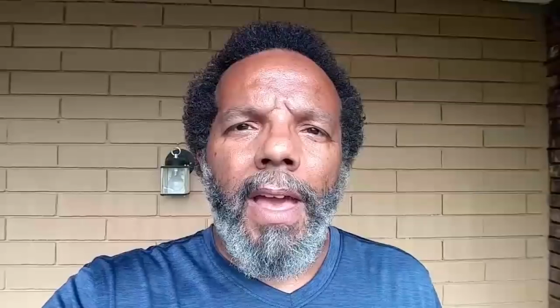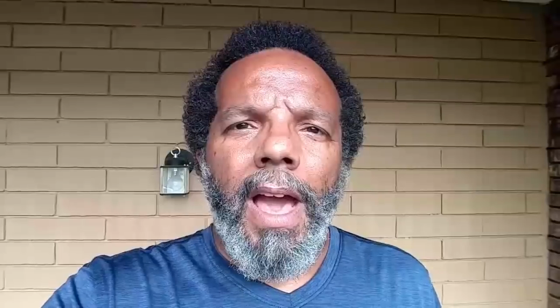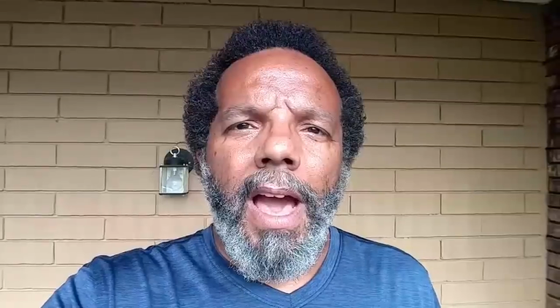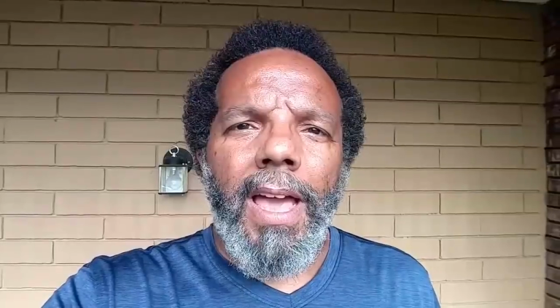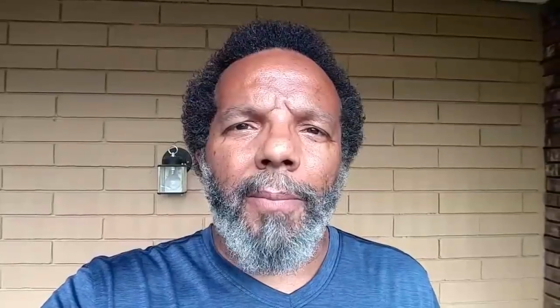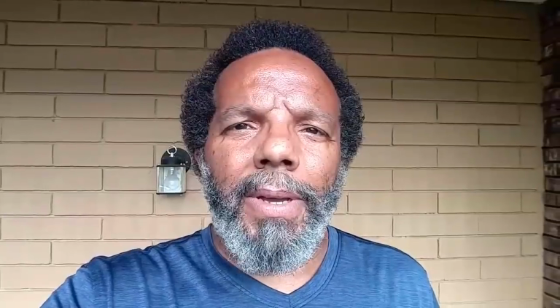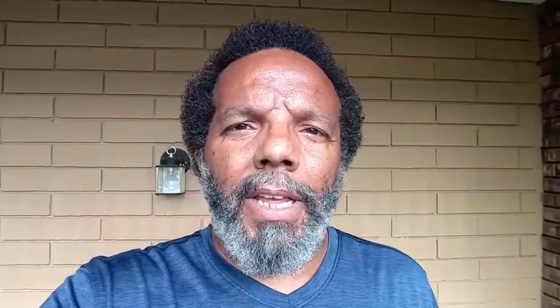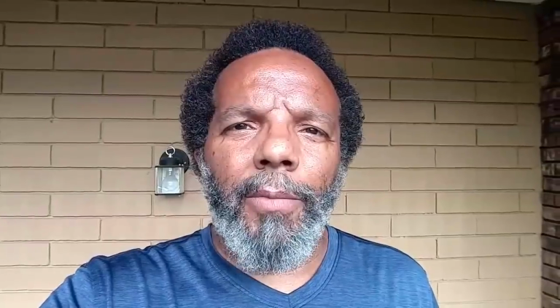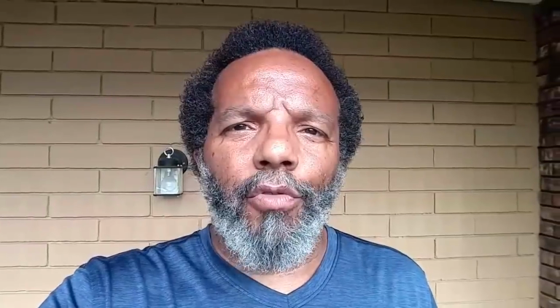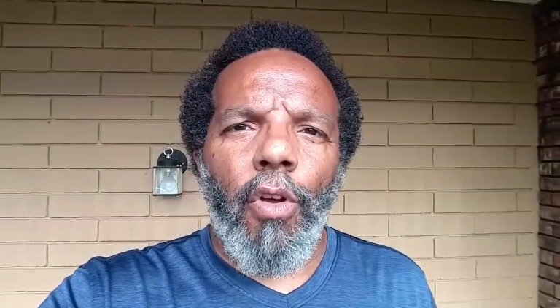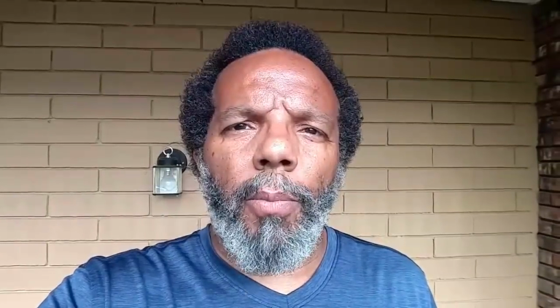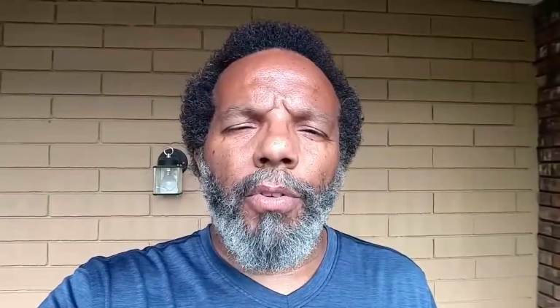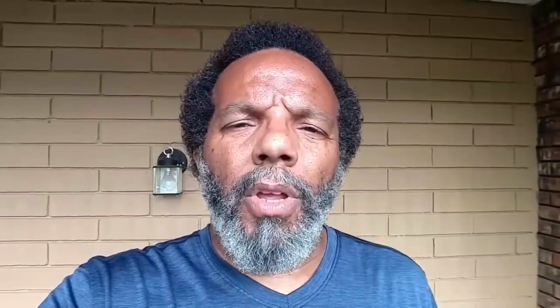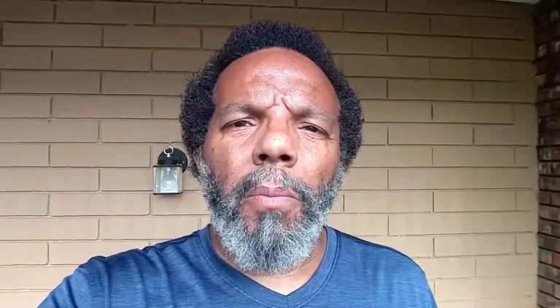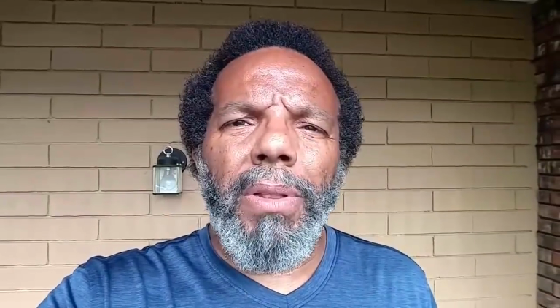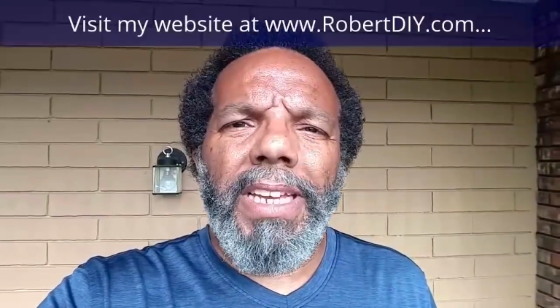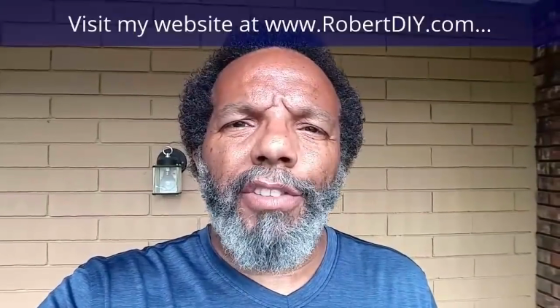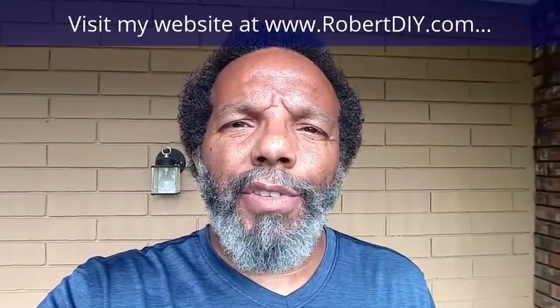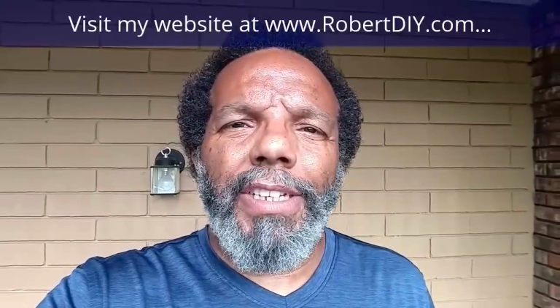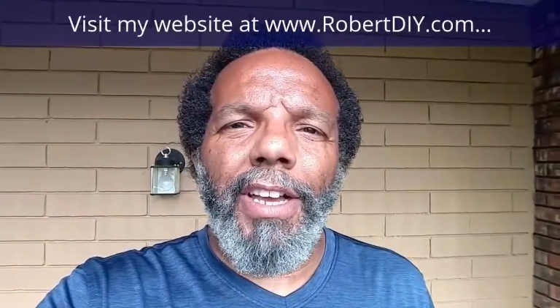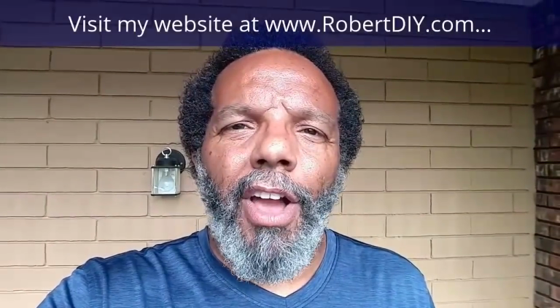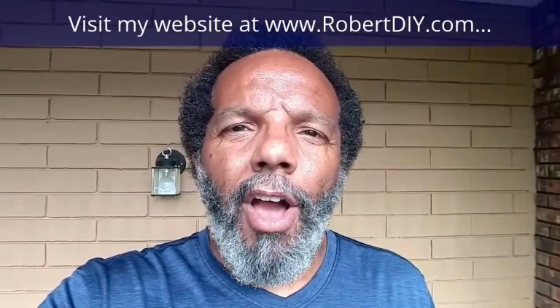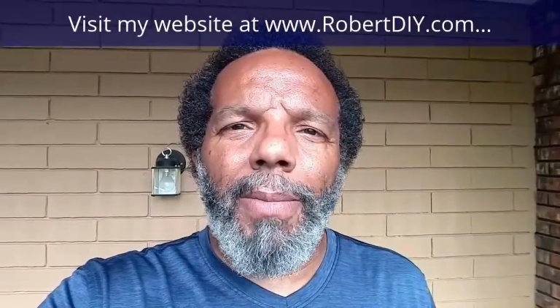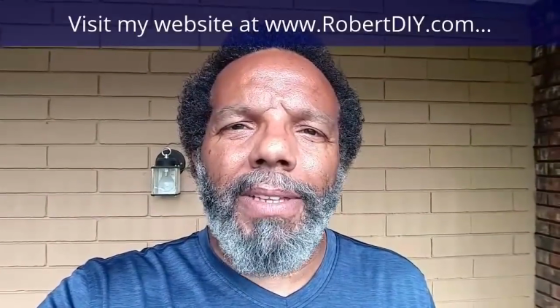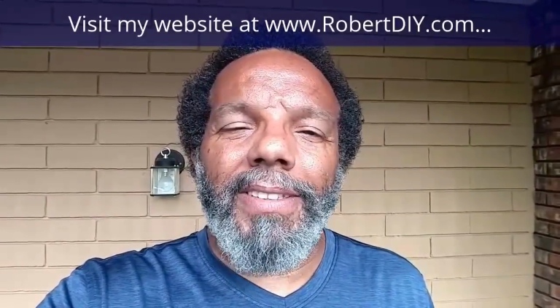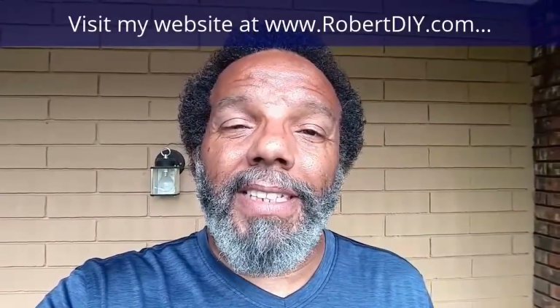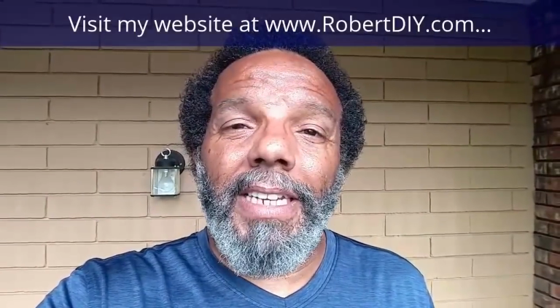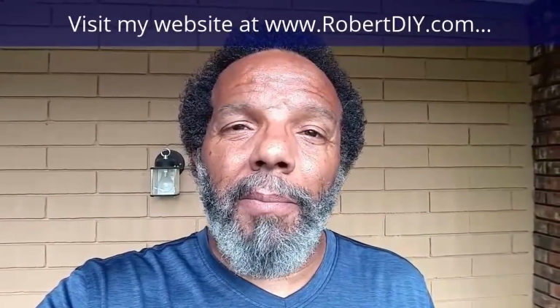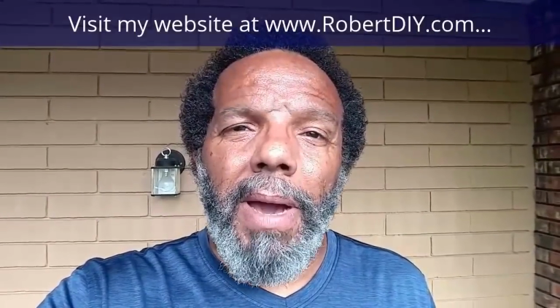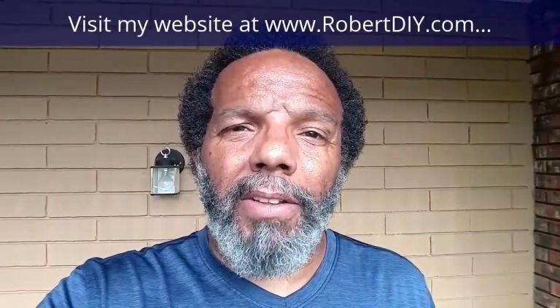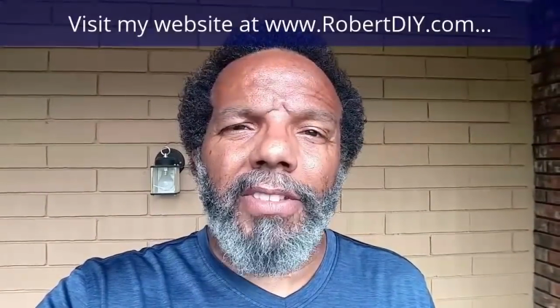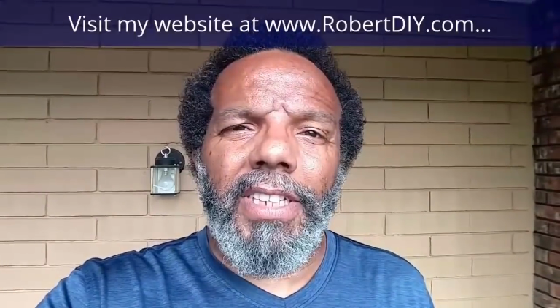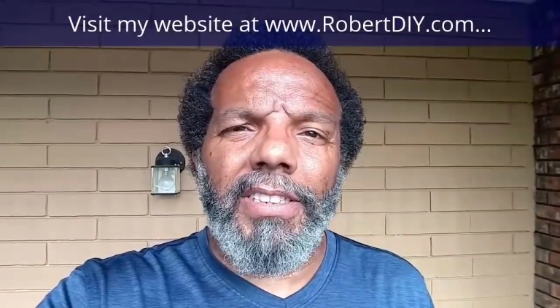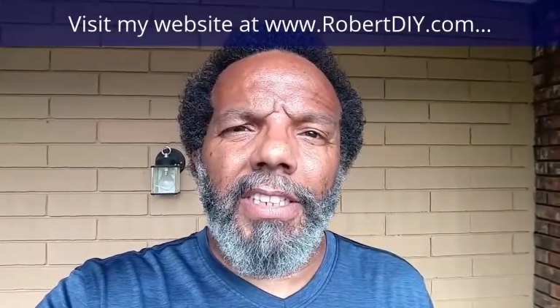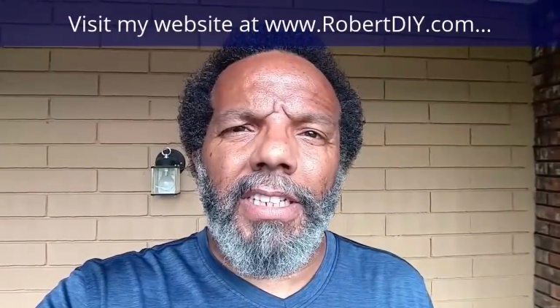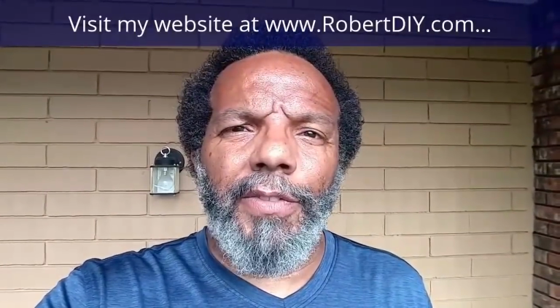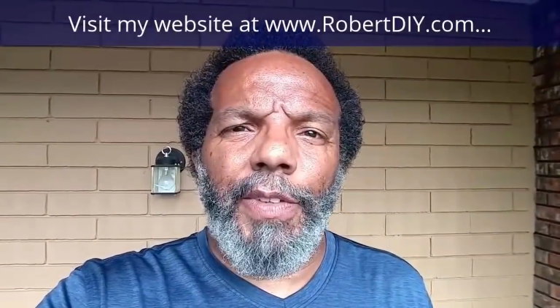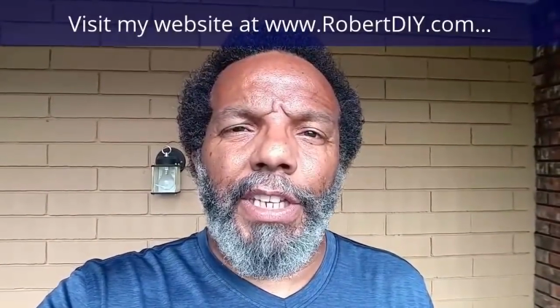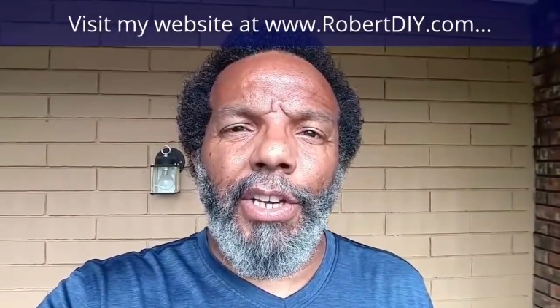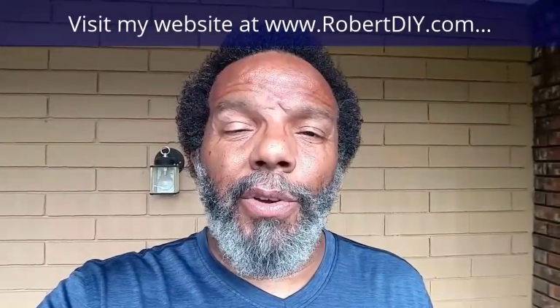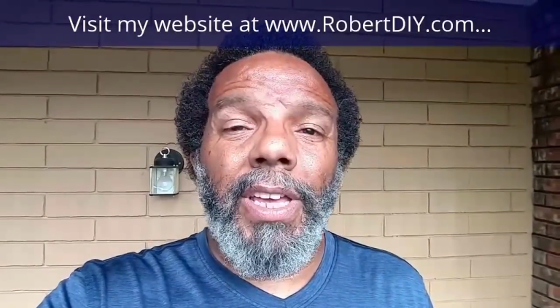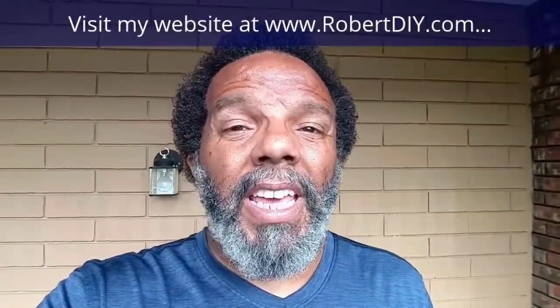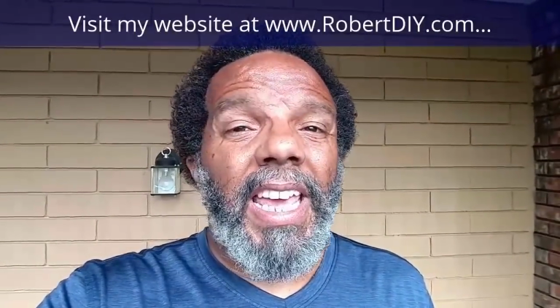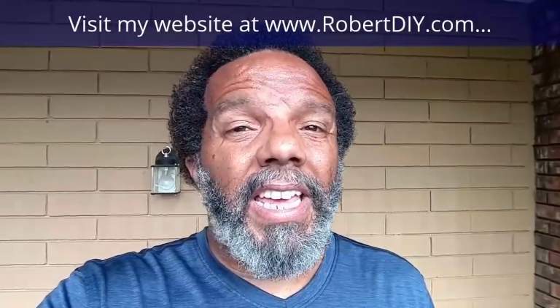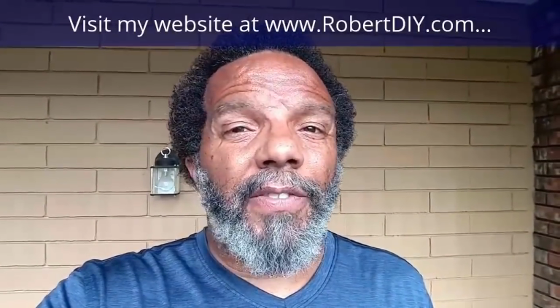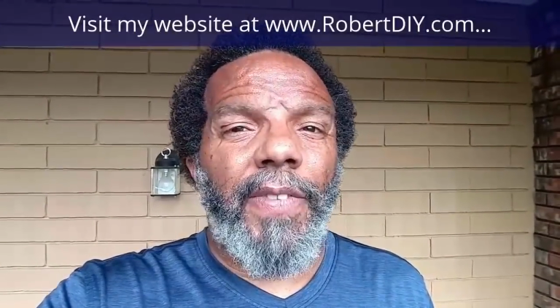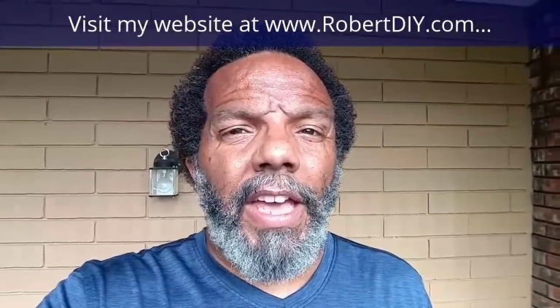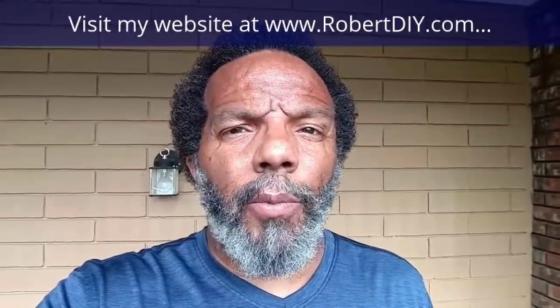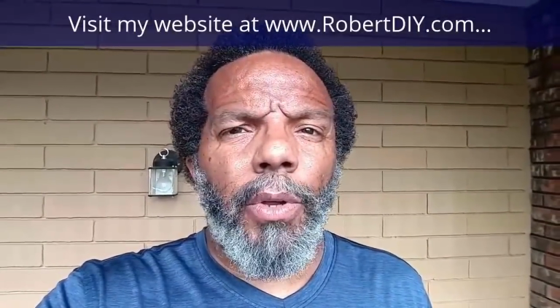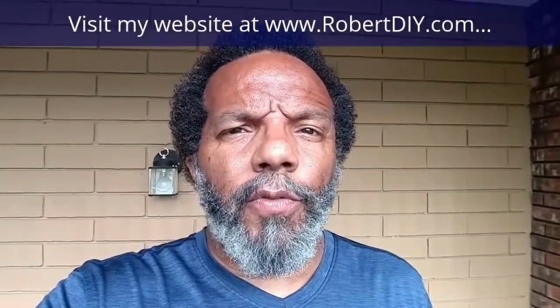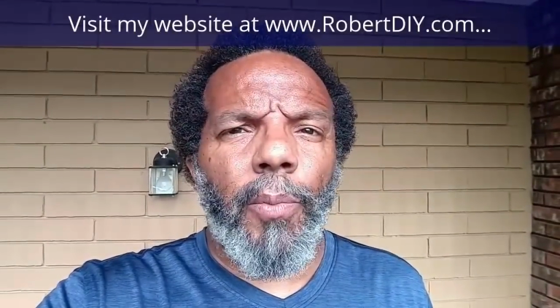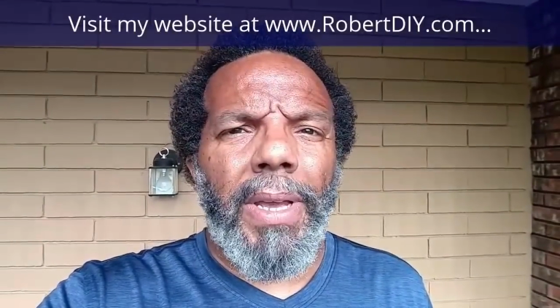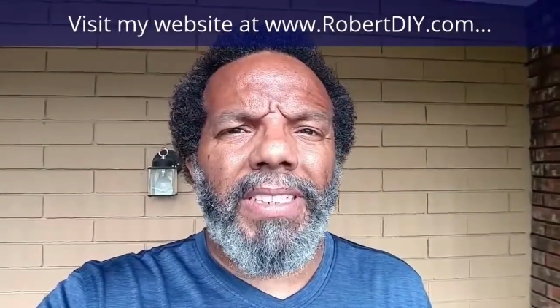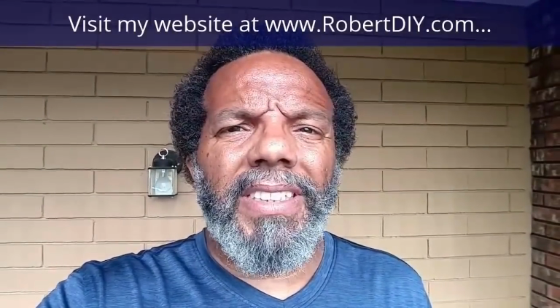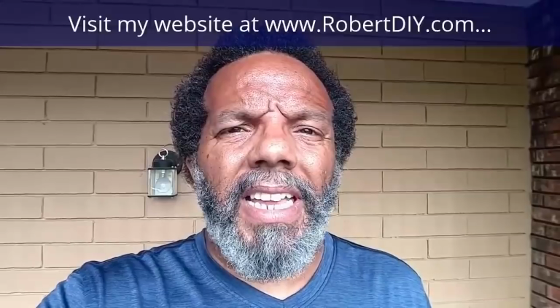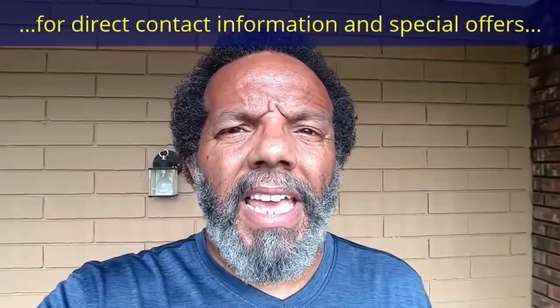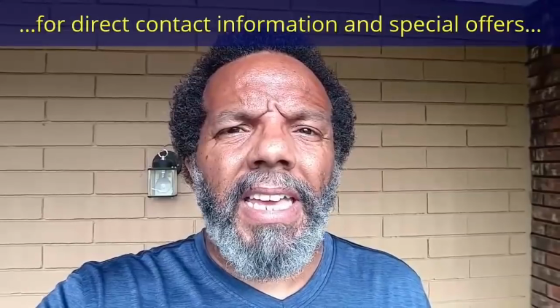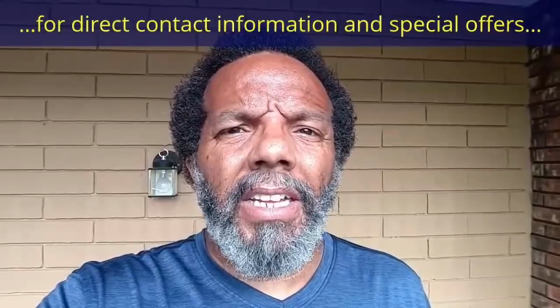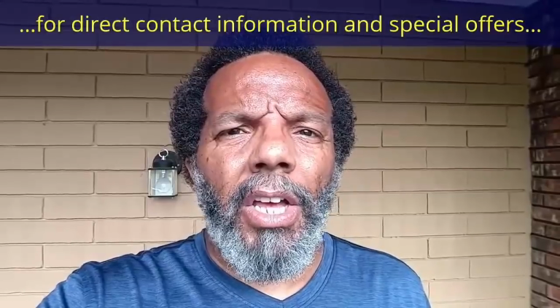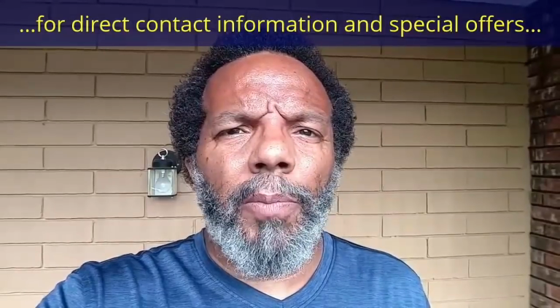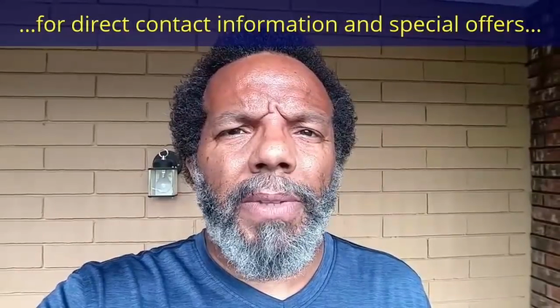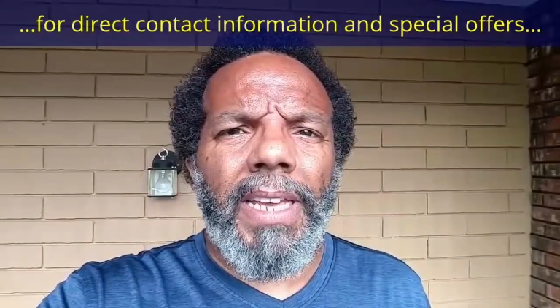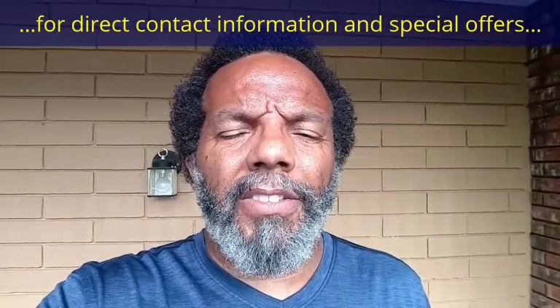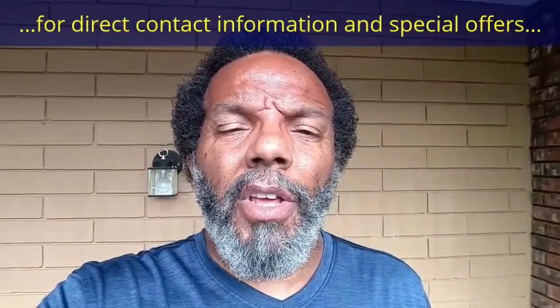Hi, my name is Robert. Please read the comments in the About section of this video. It has valuable information and updates.